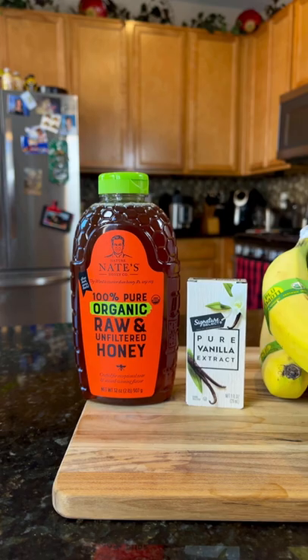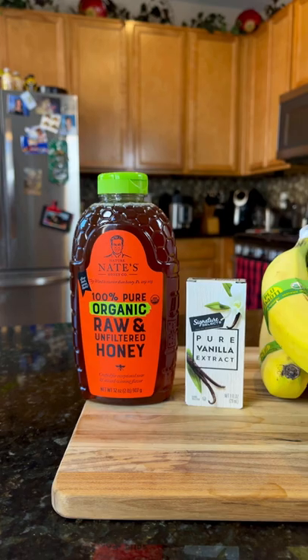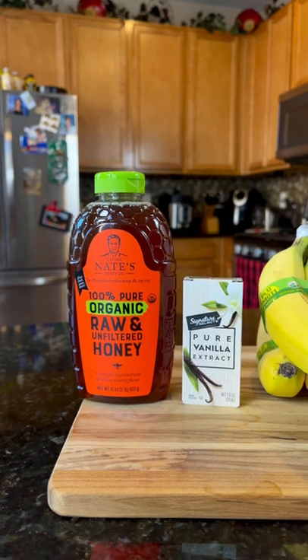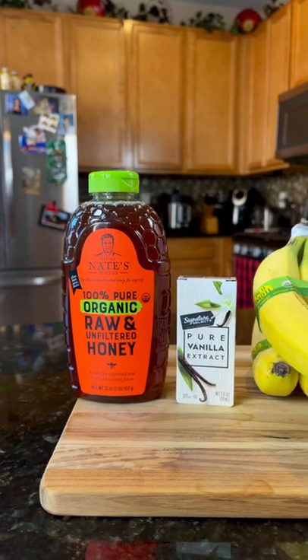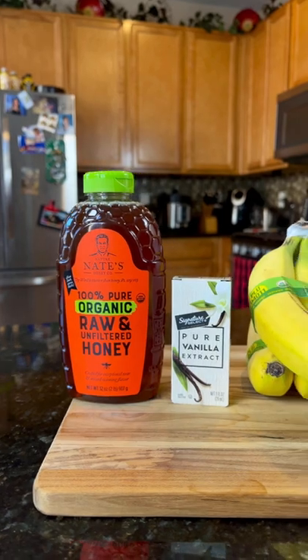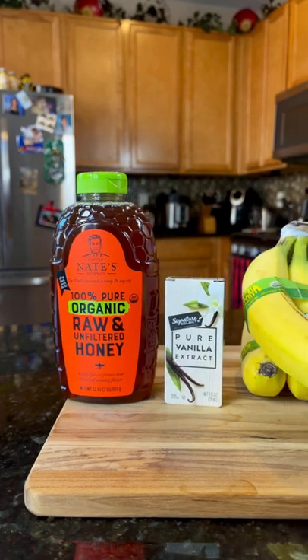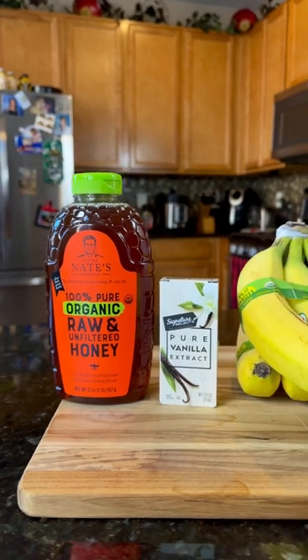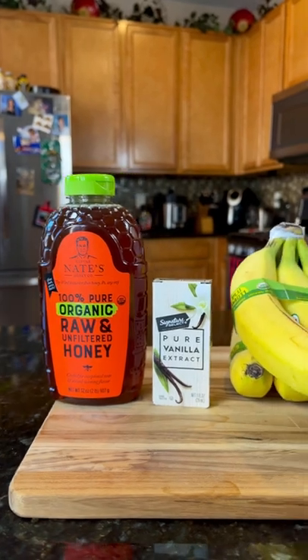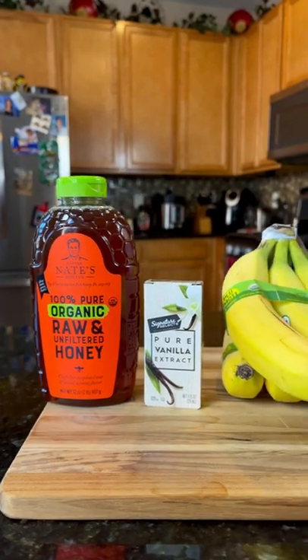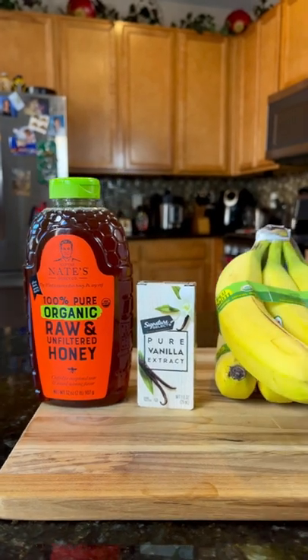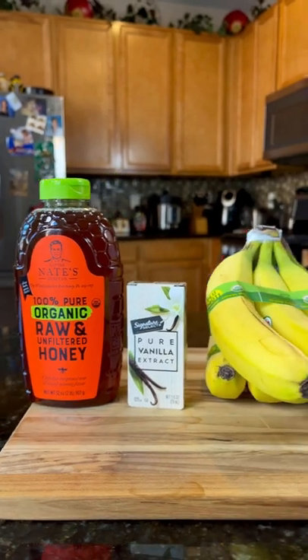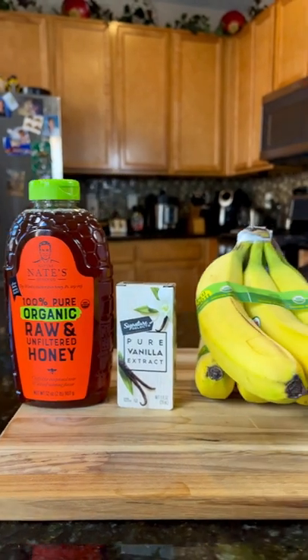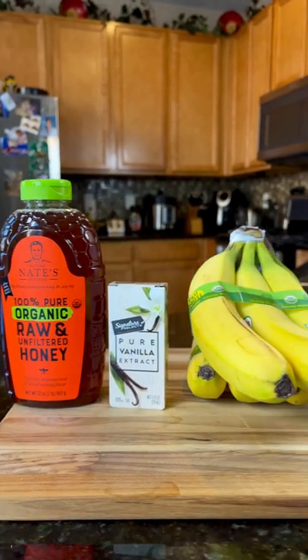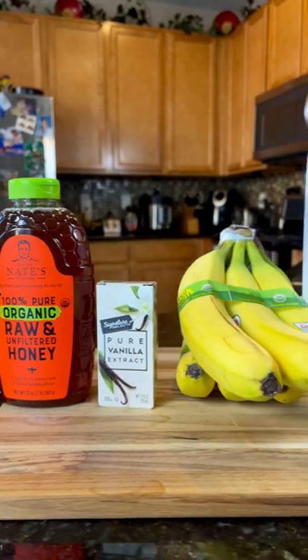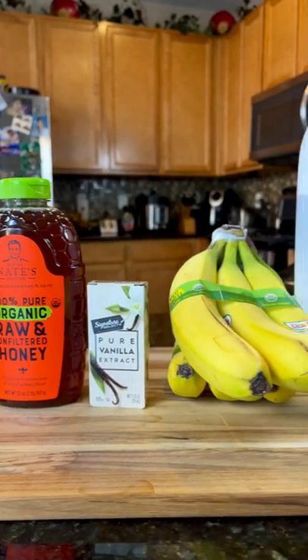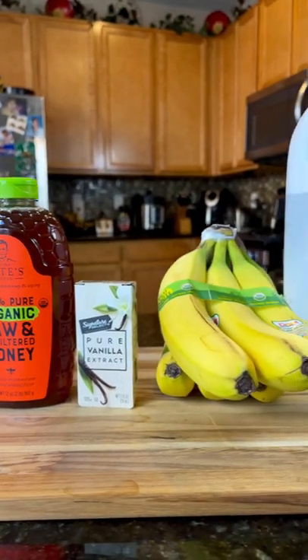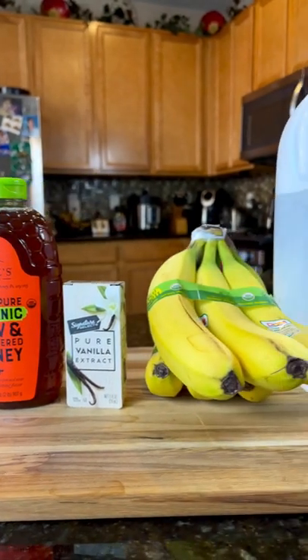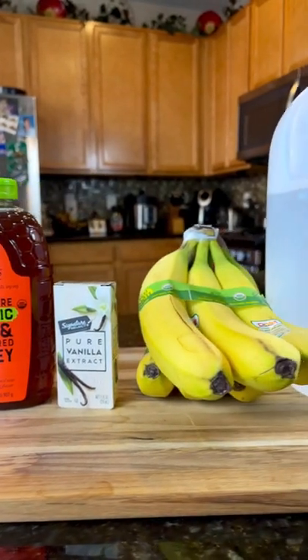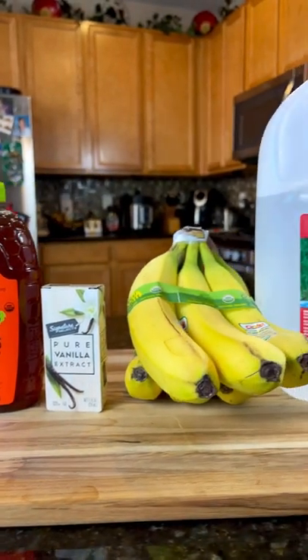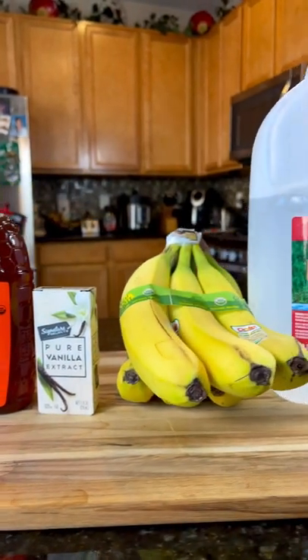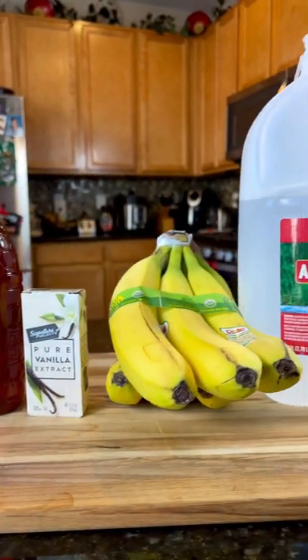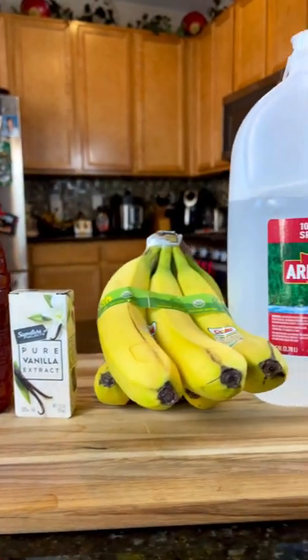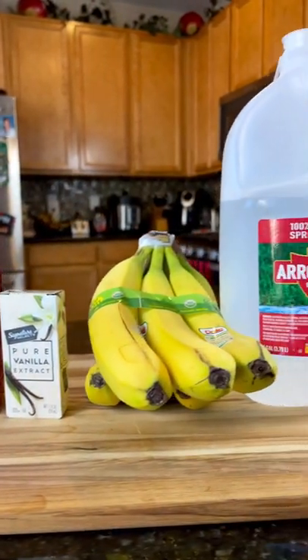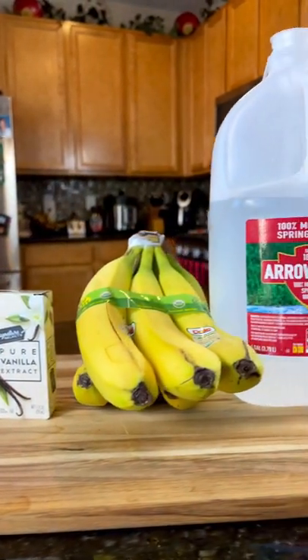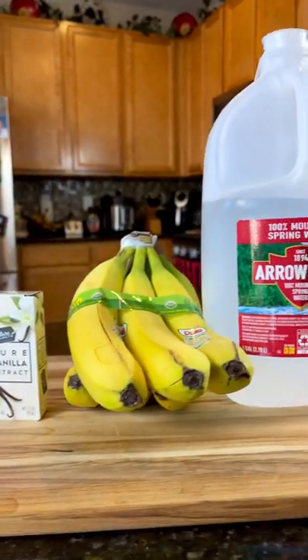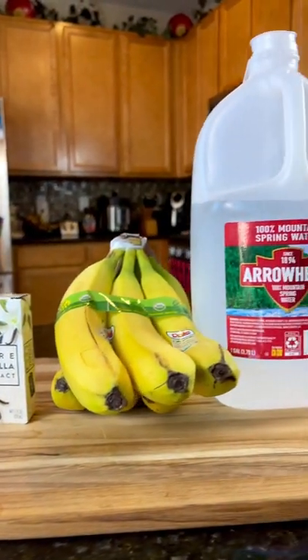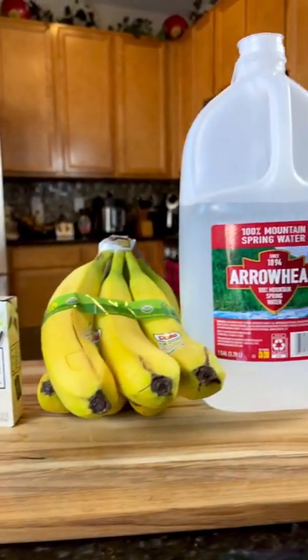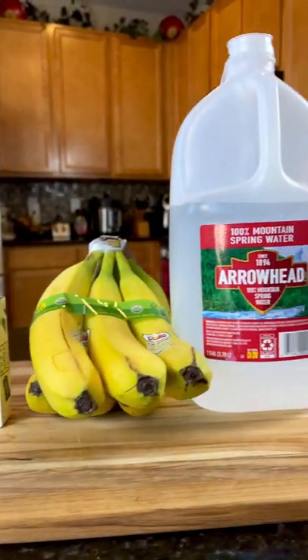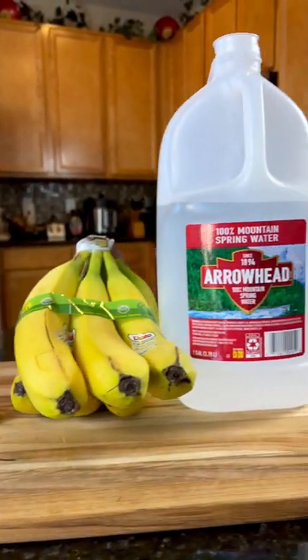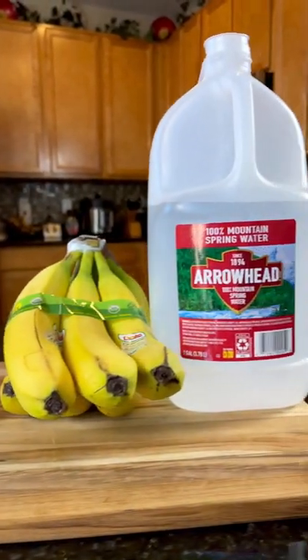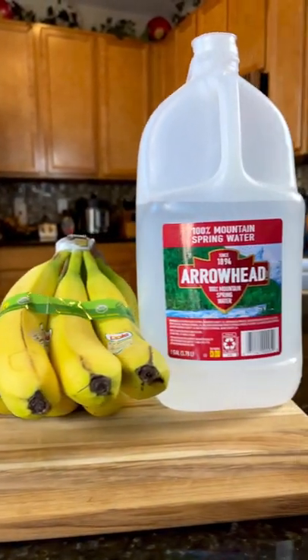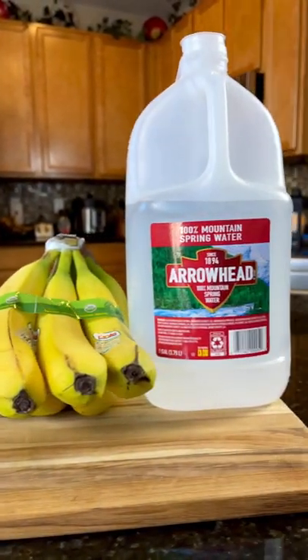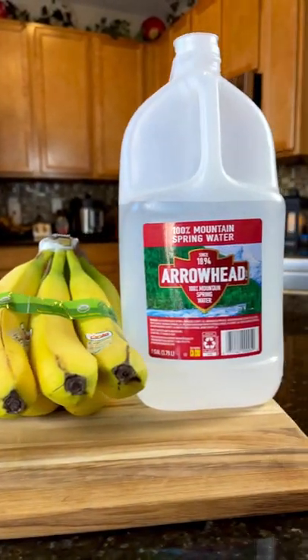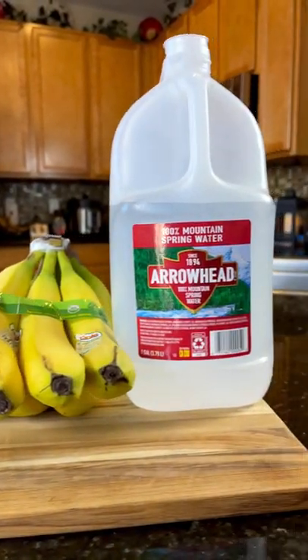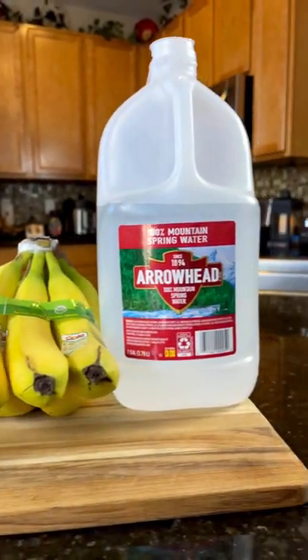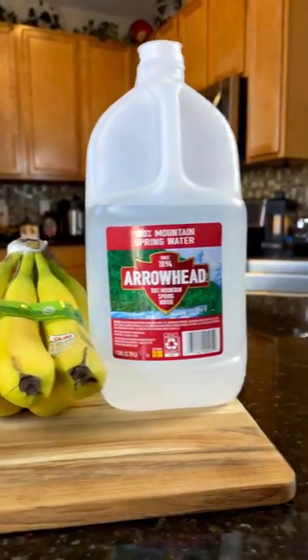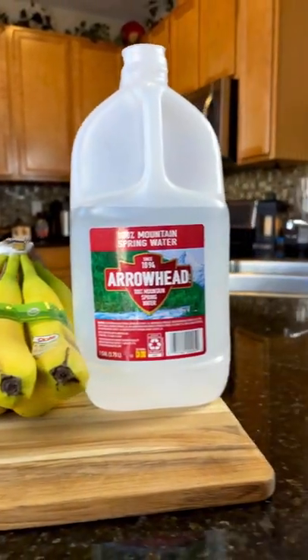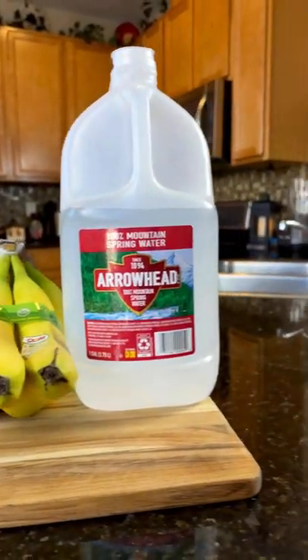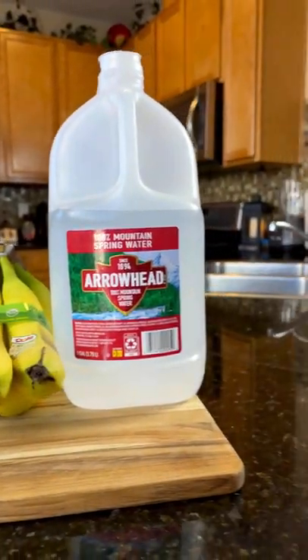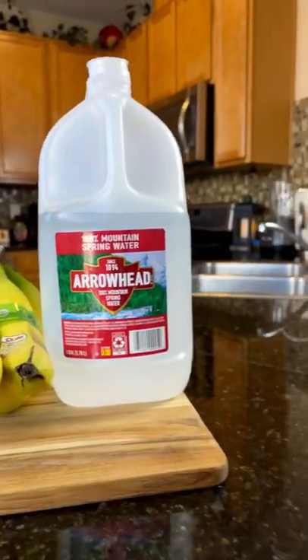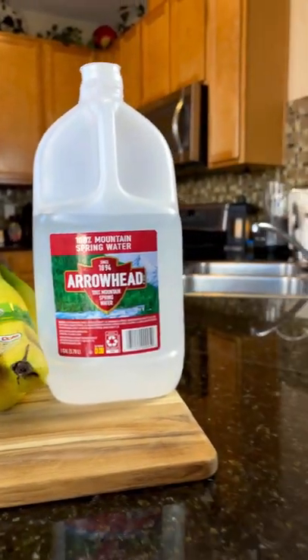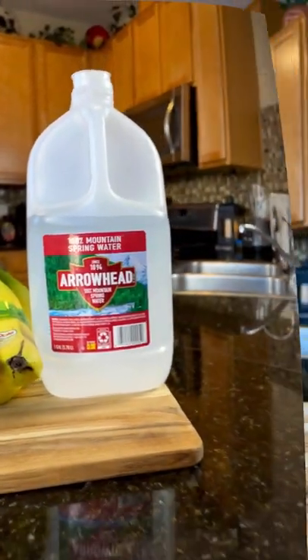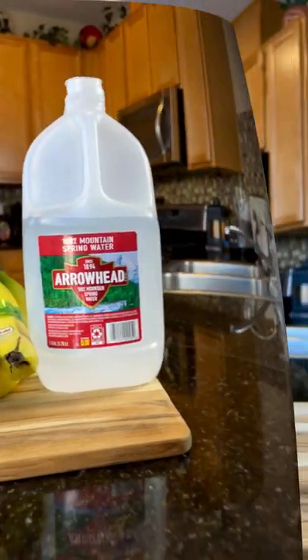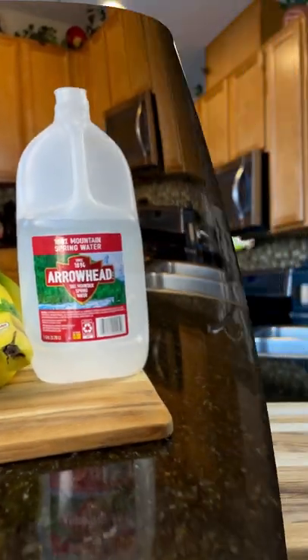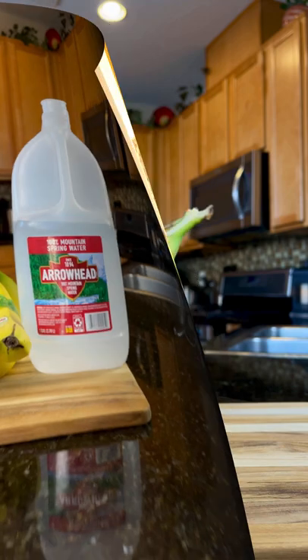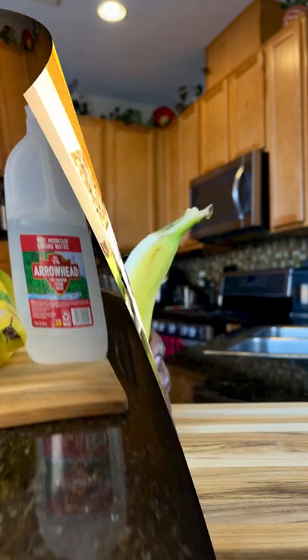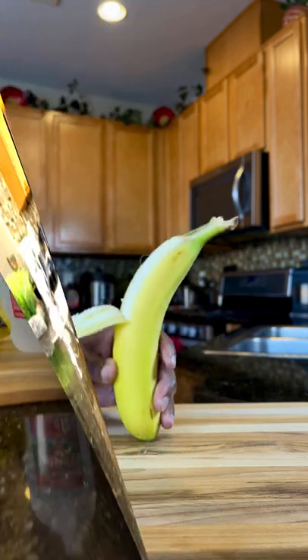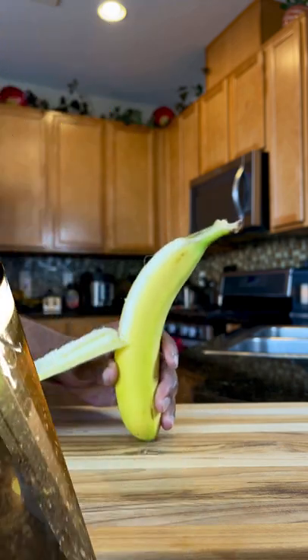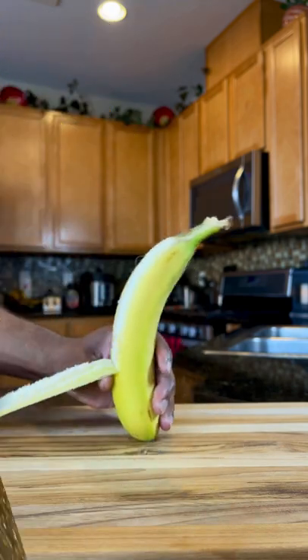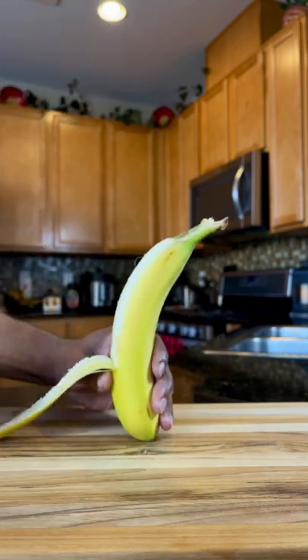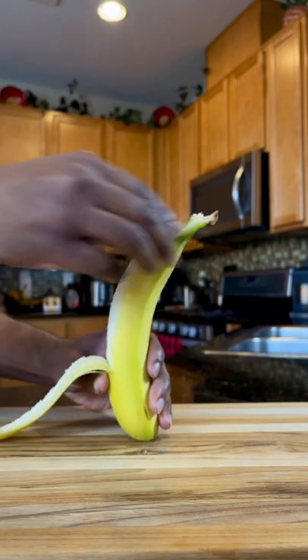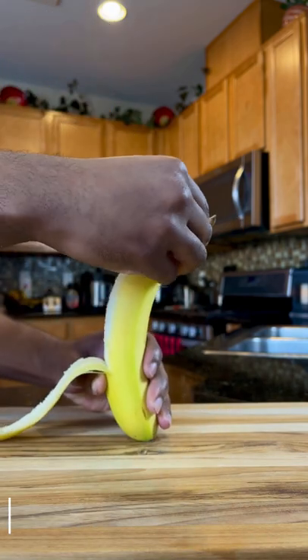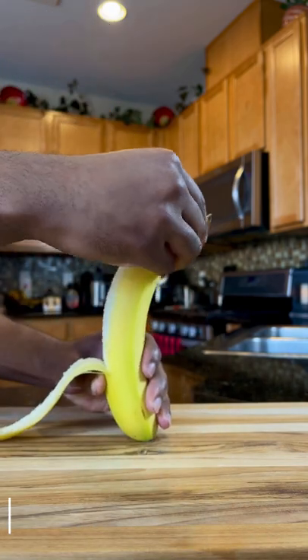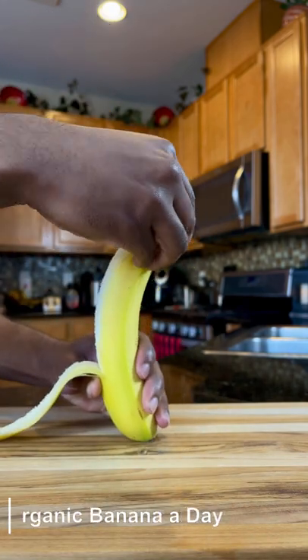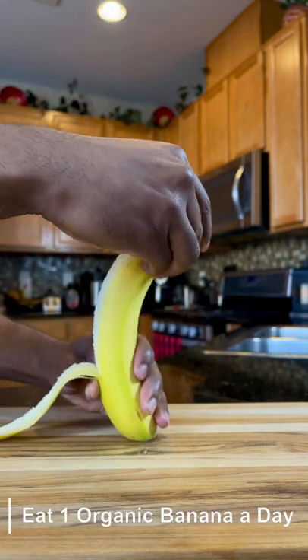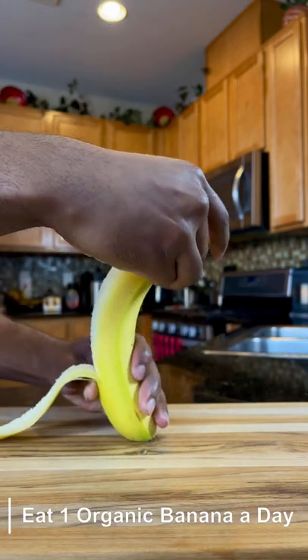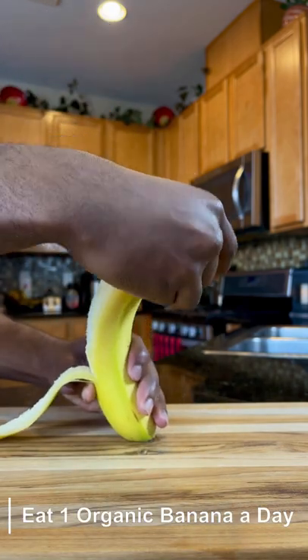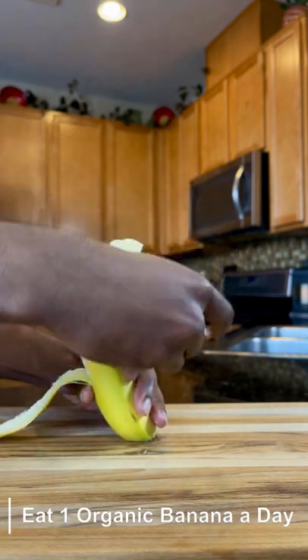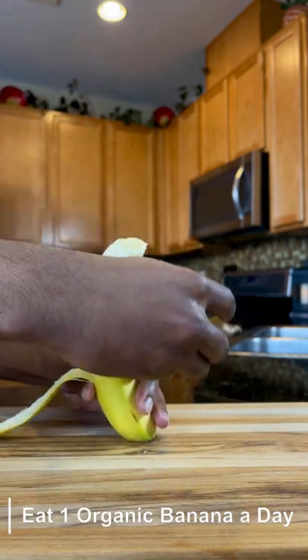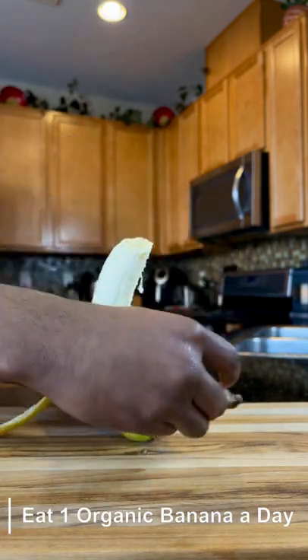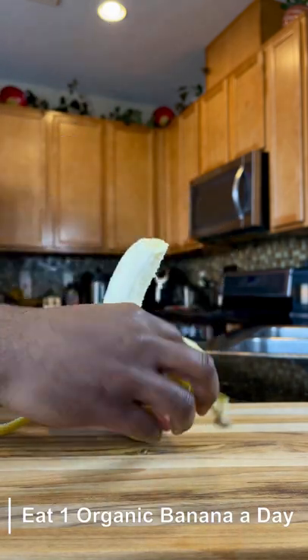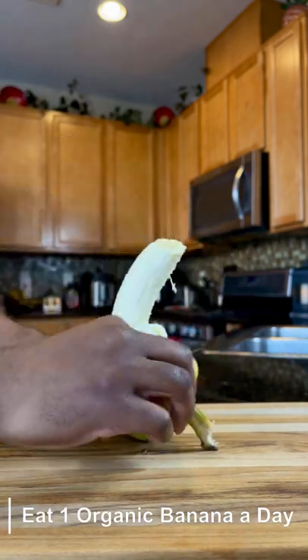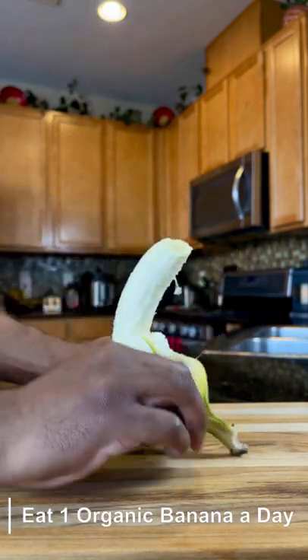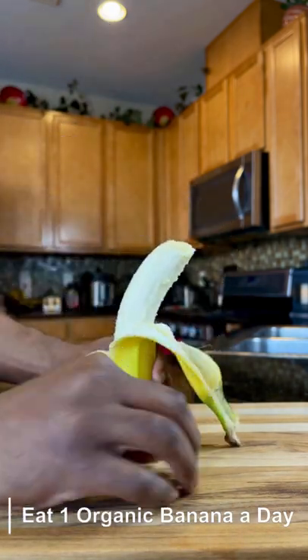Hello everyone. In this video I'm going to show you how to use these simple ingredients to improve your sleep. First, start with eating one banana a day.